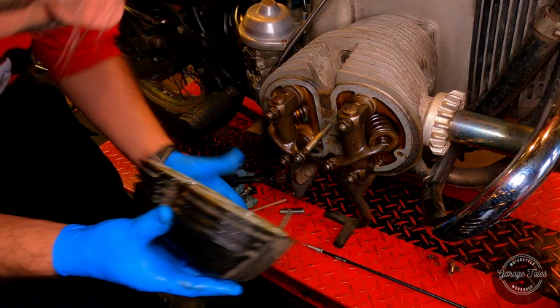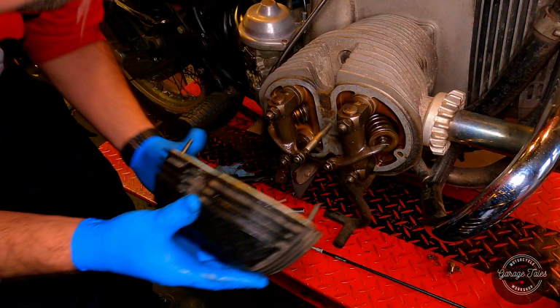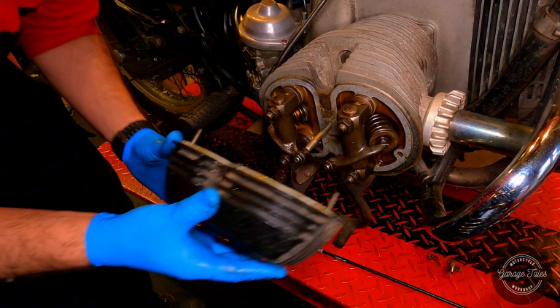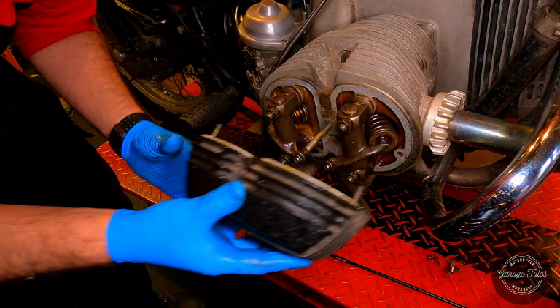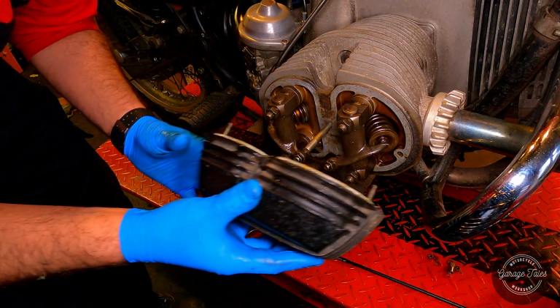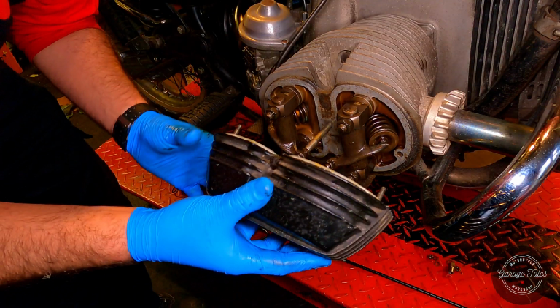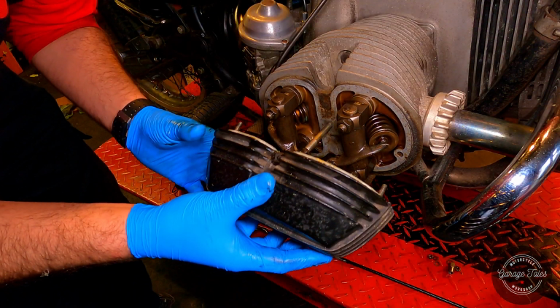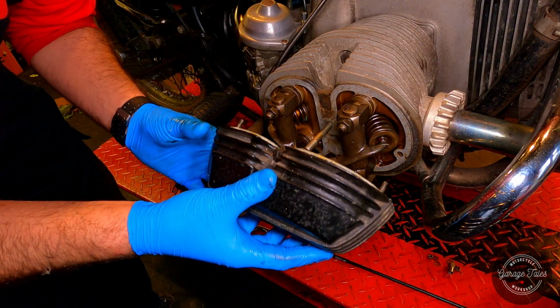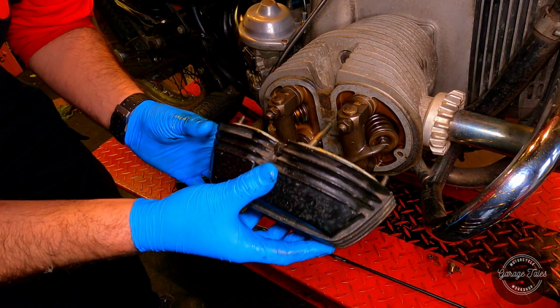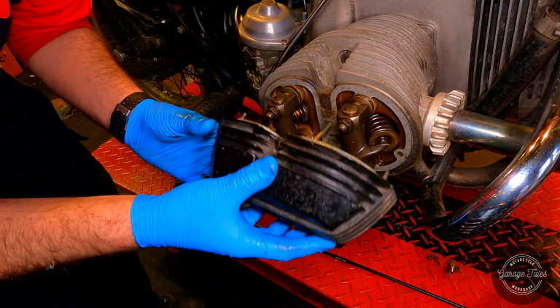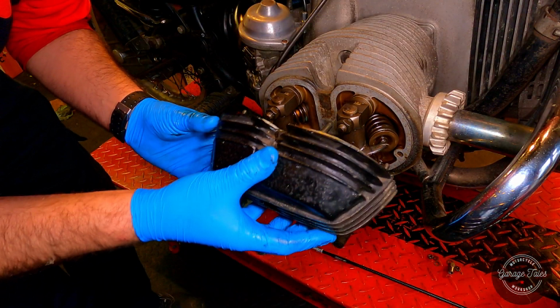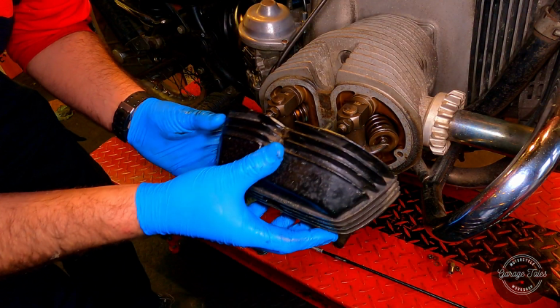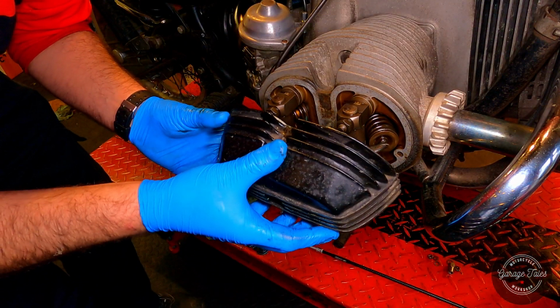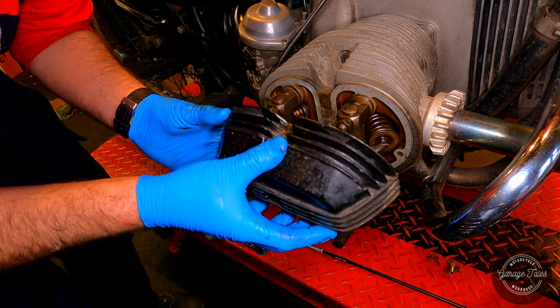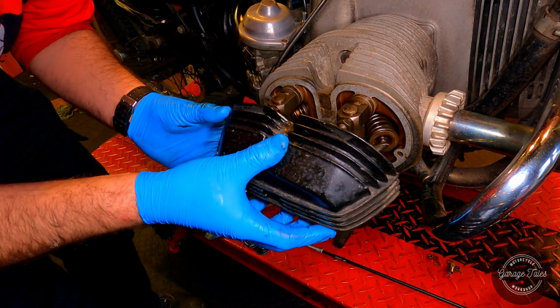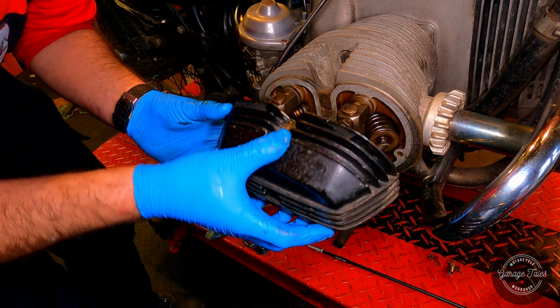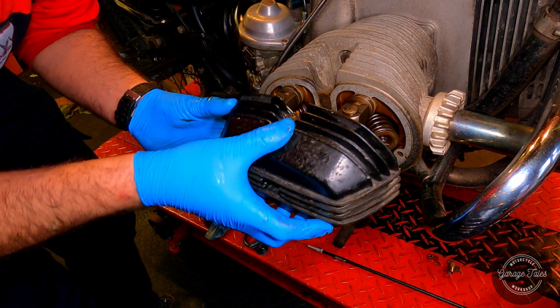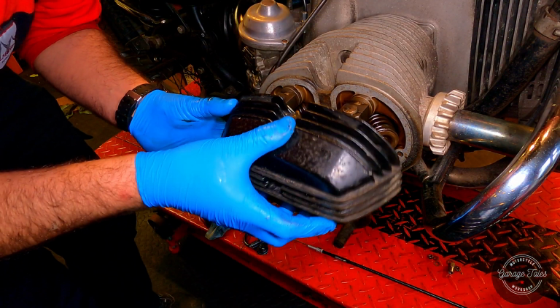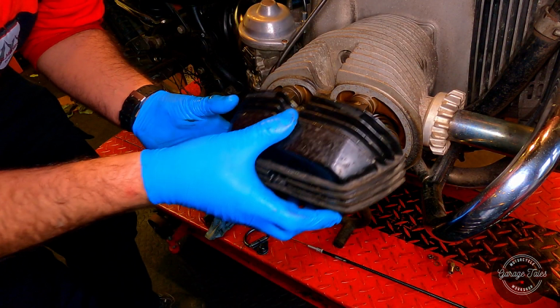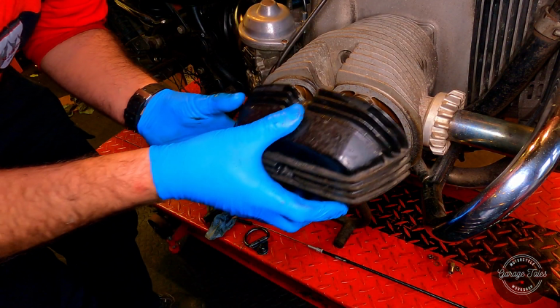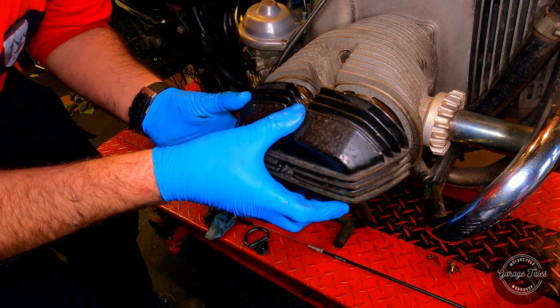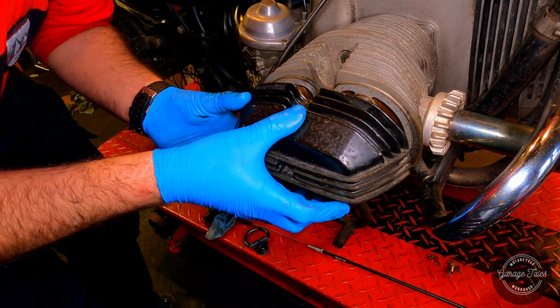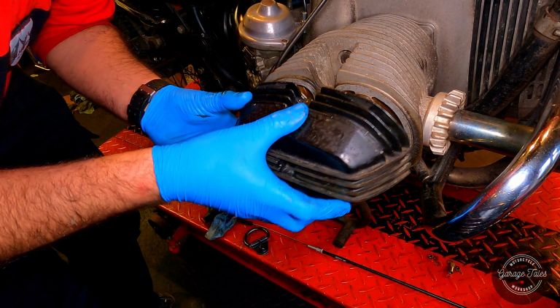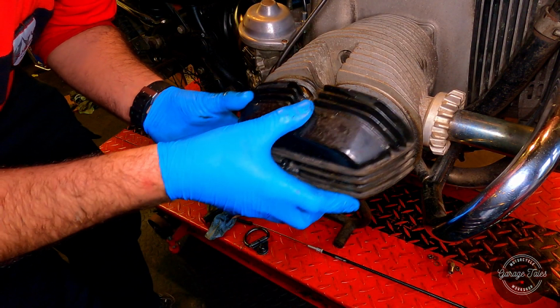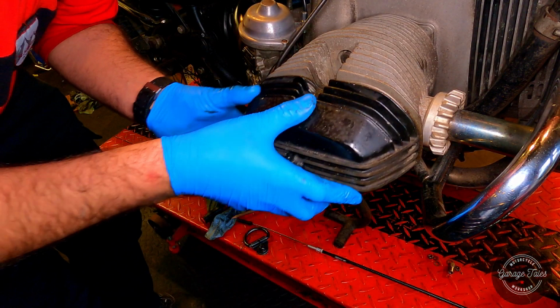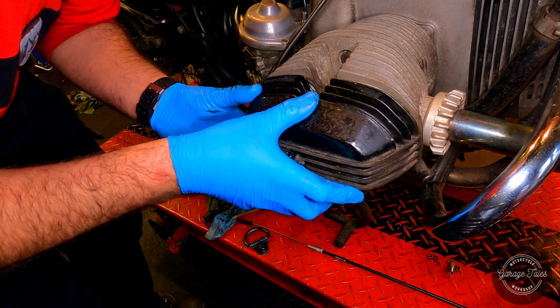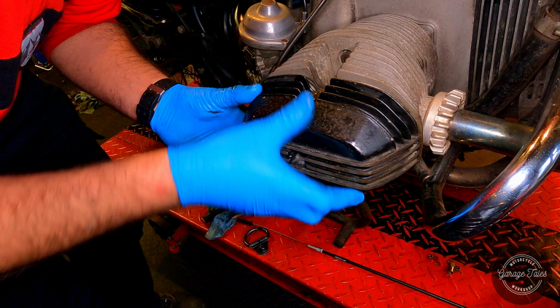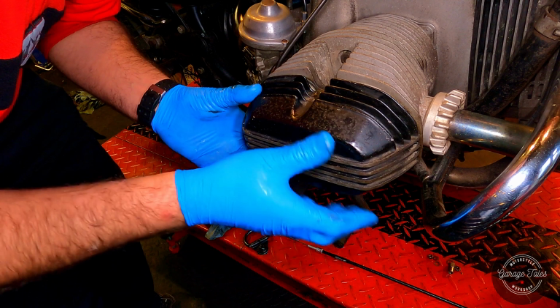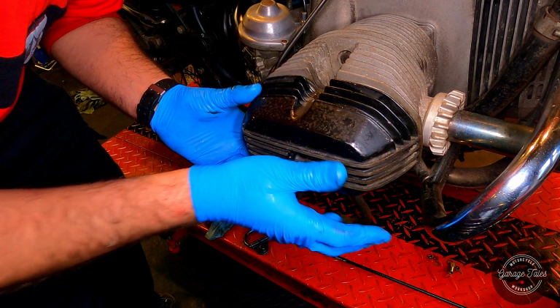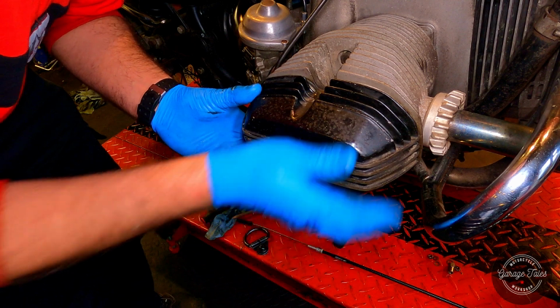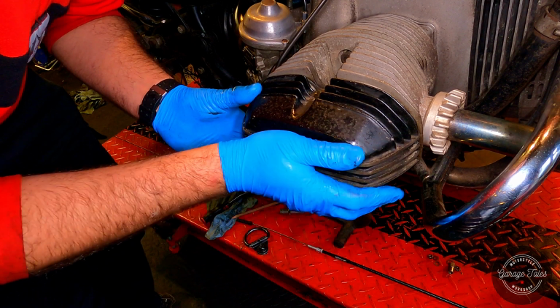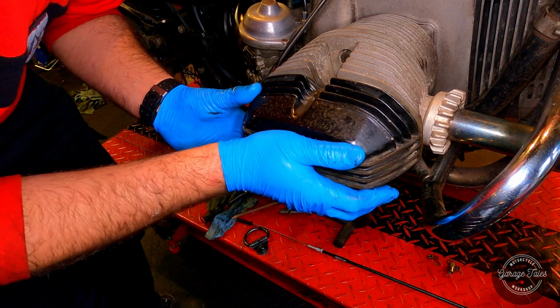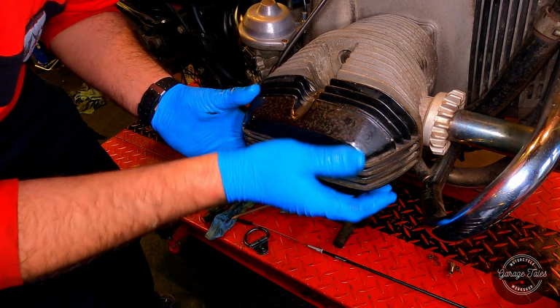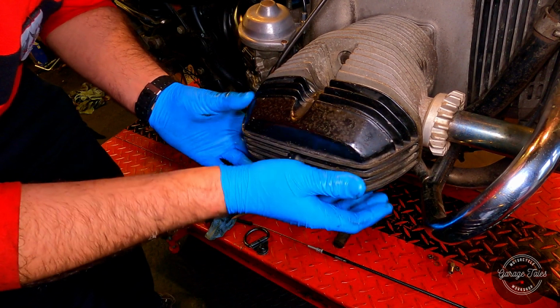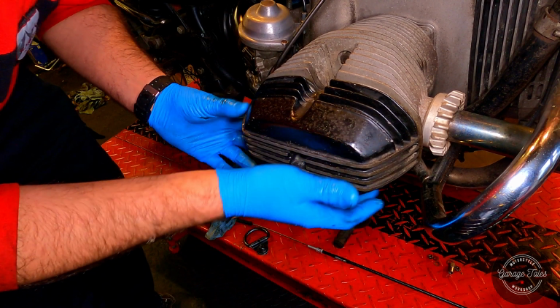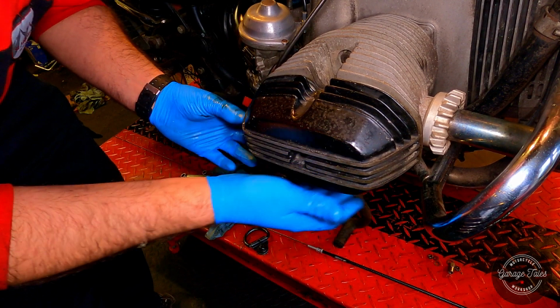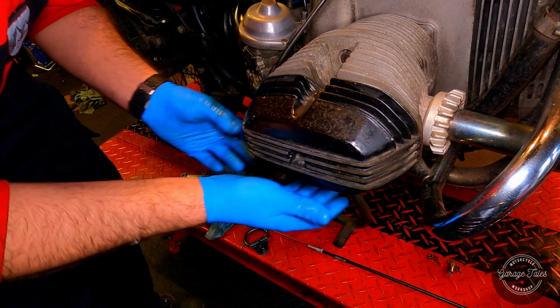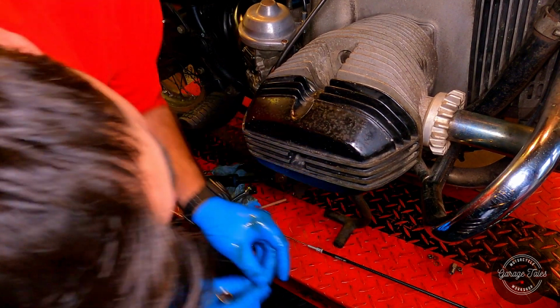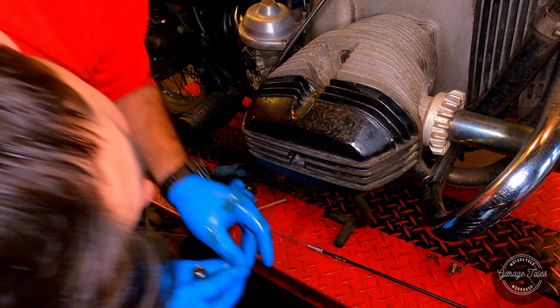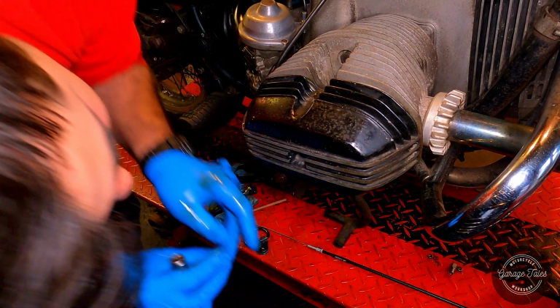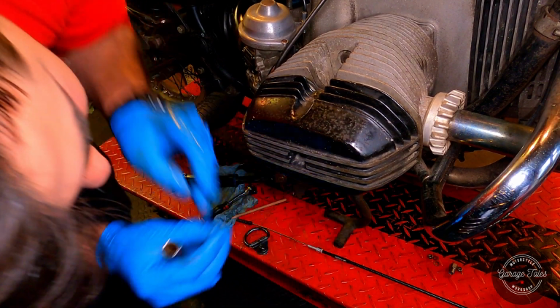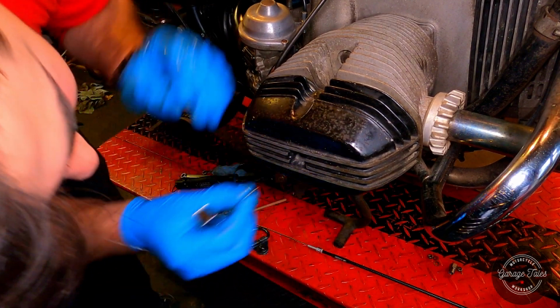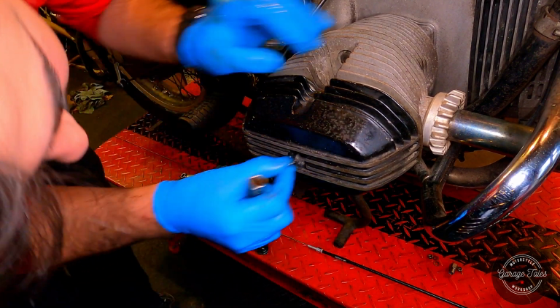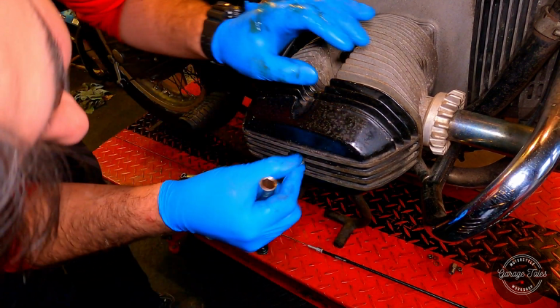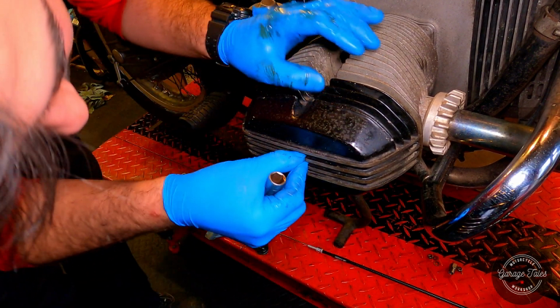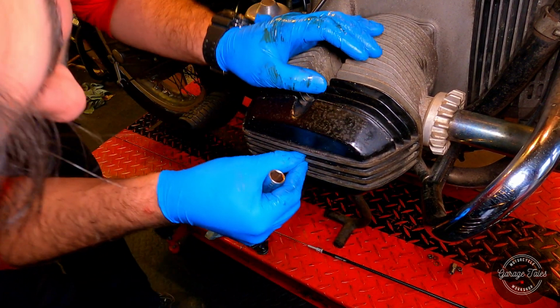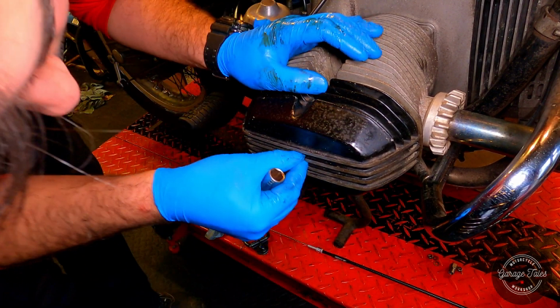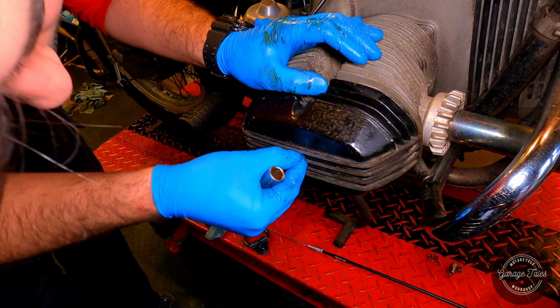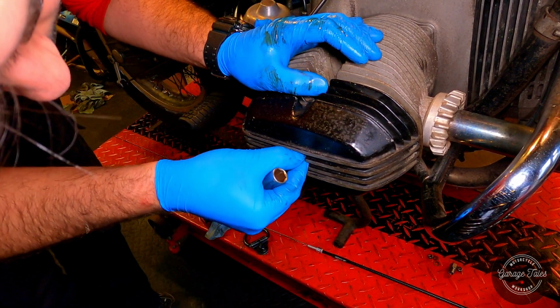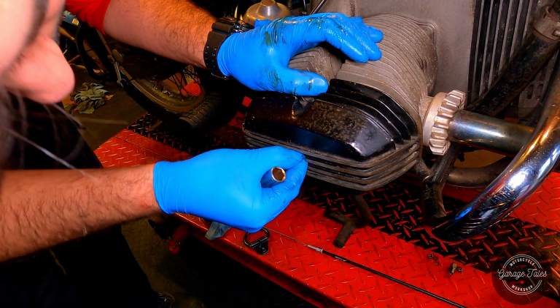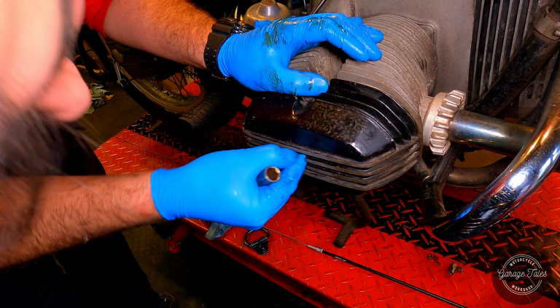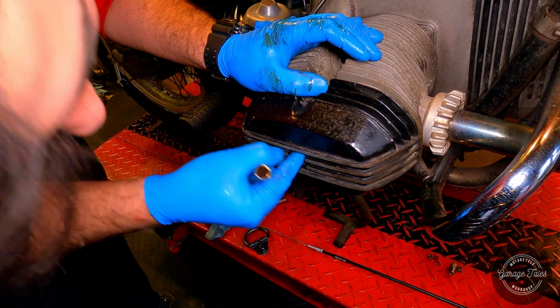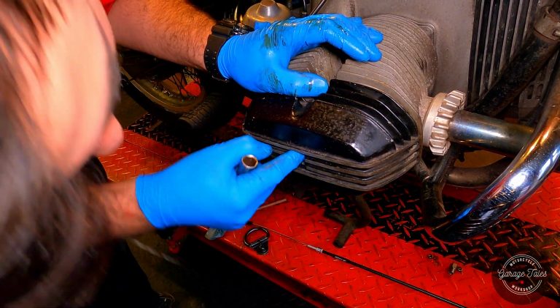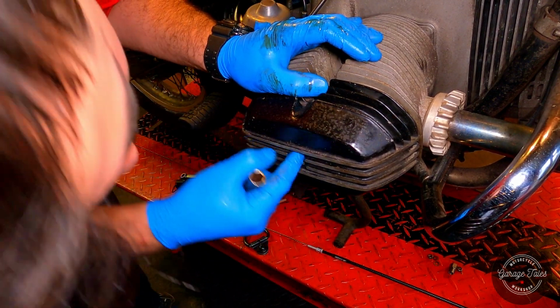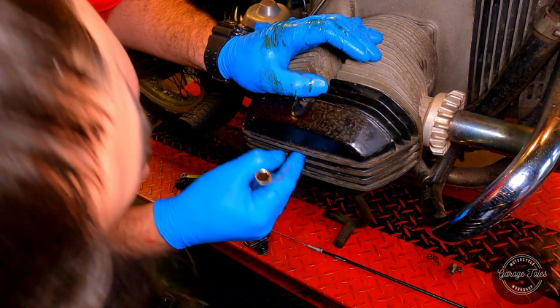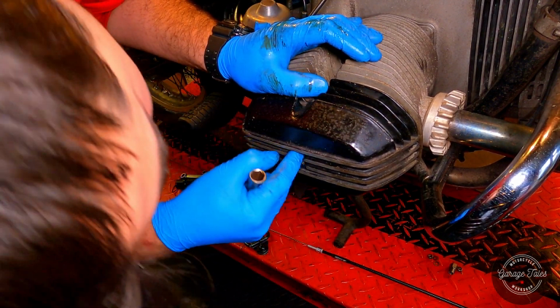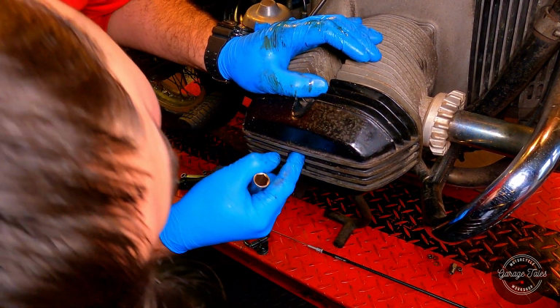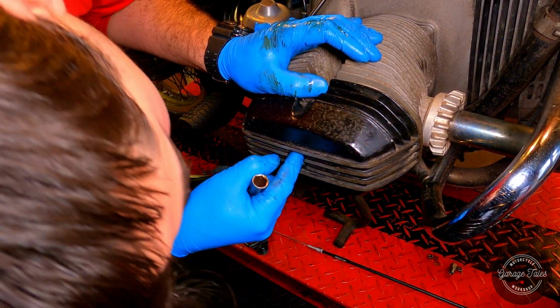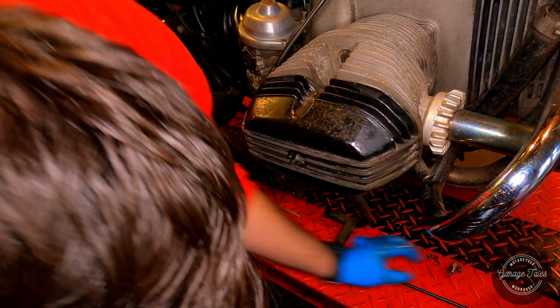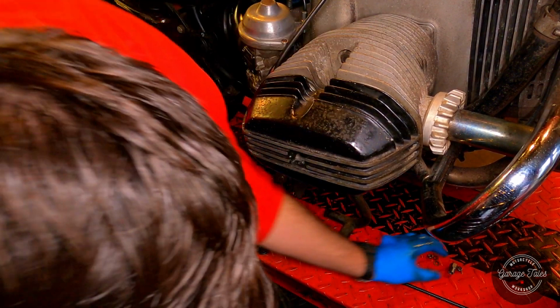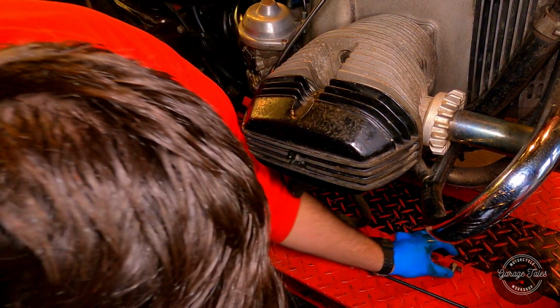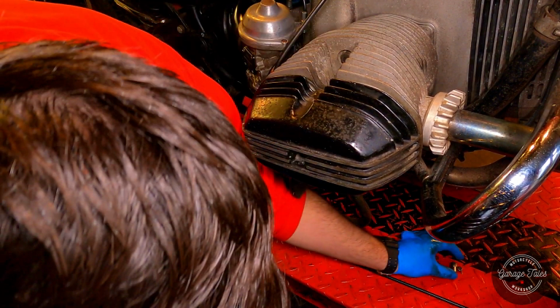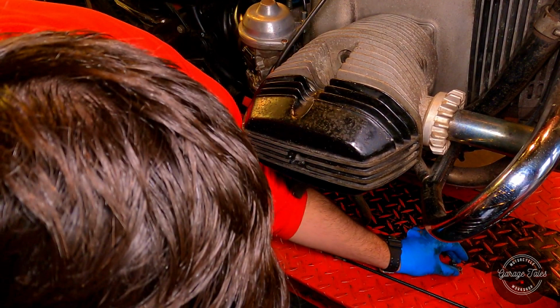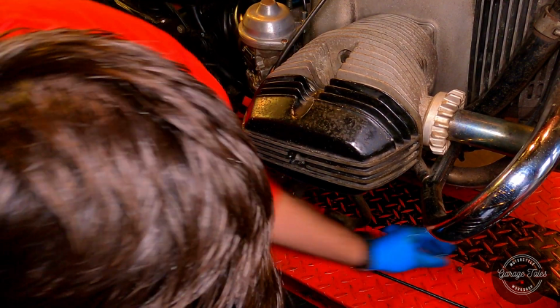I've got a new gasket on this rocker cover. I'm just going to install it in place and put the nut in the center — and don't forget about the two small nuts at the back.